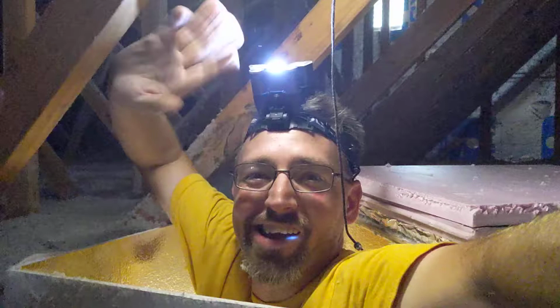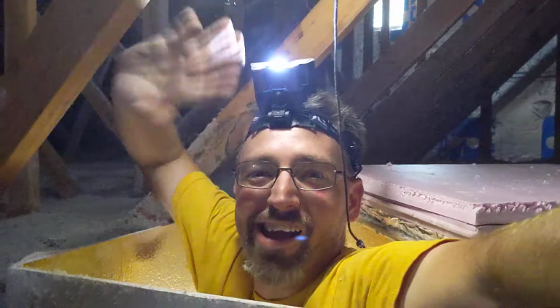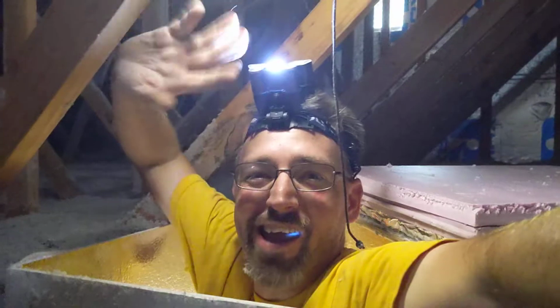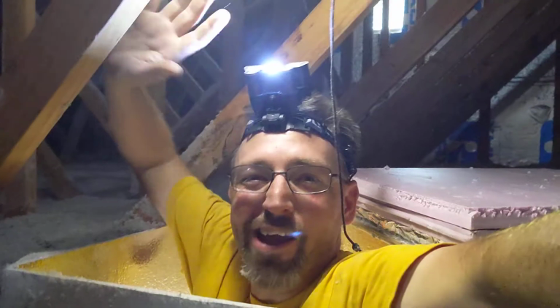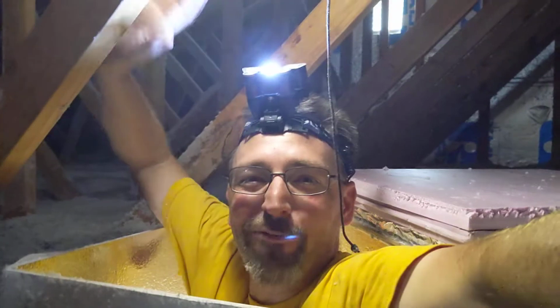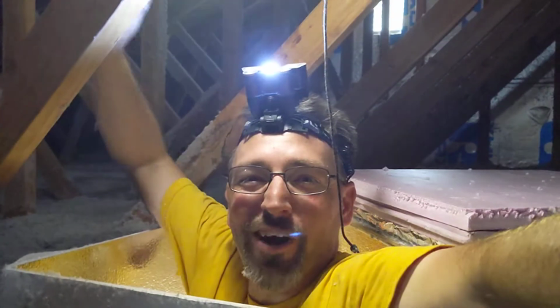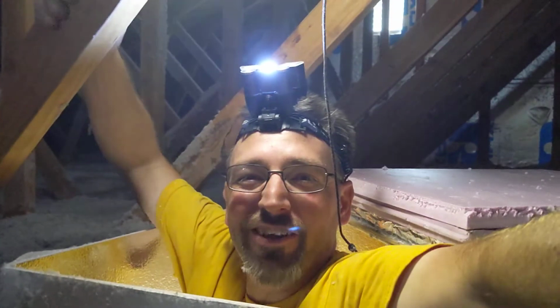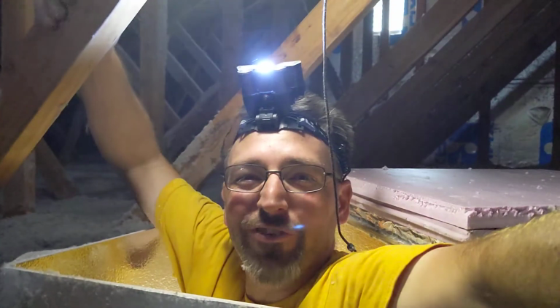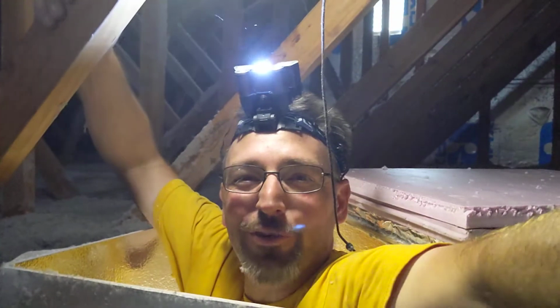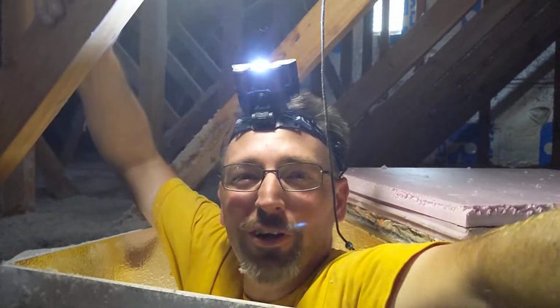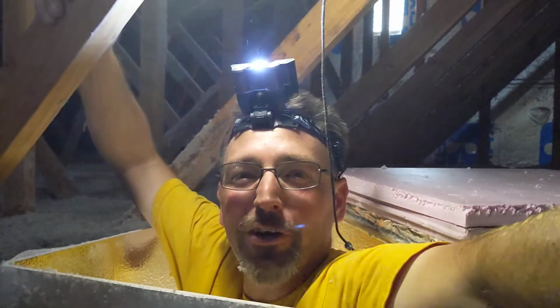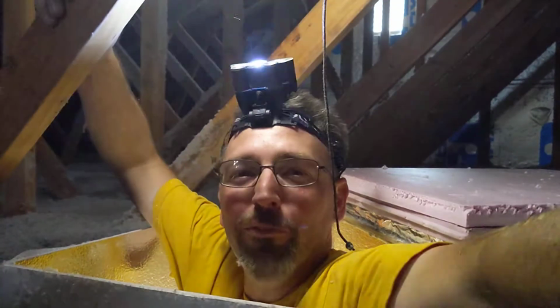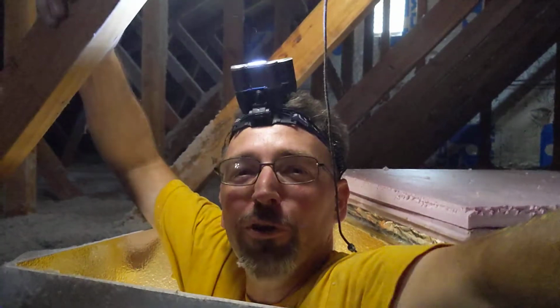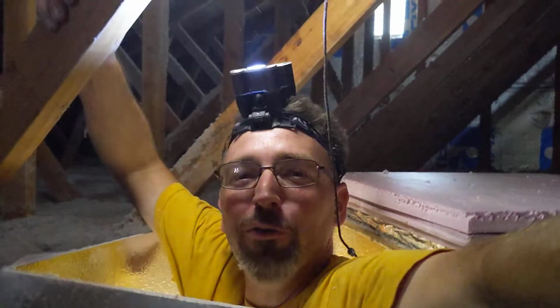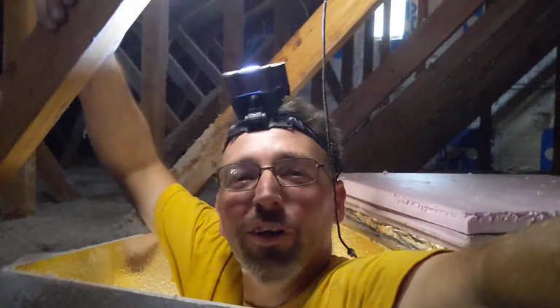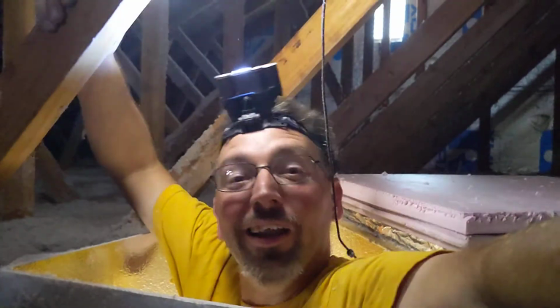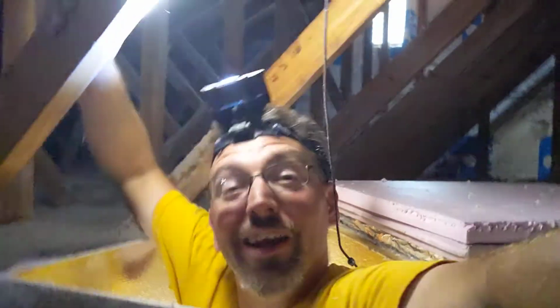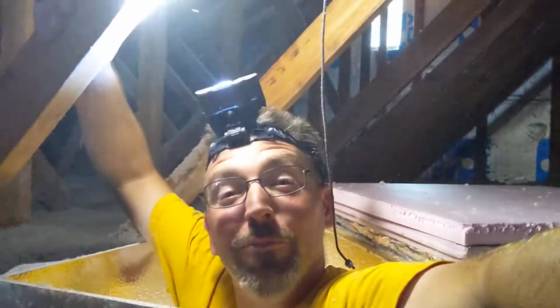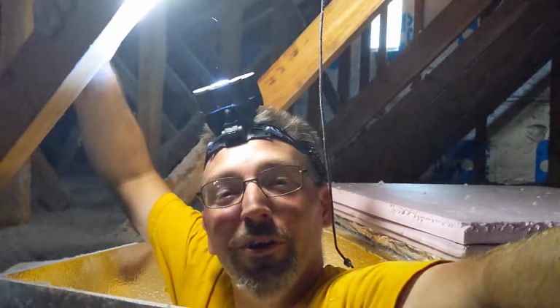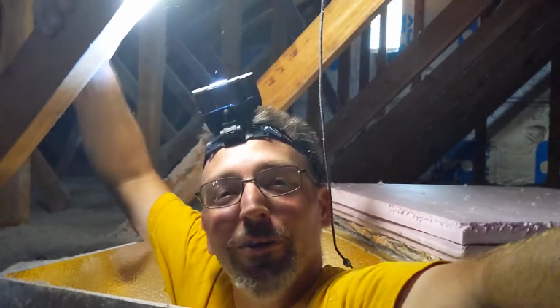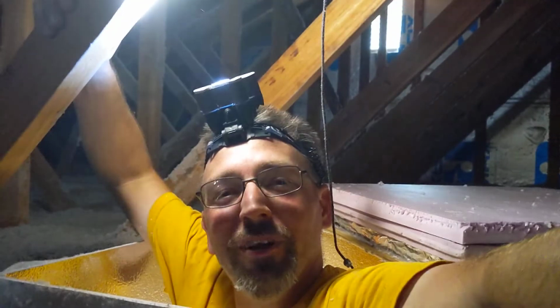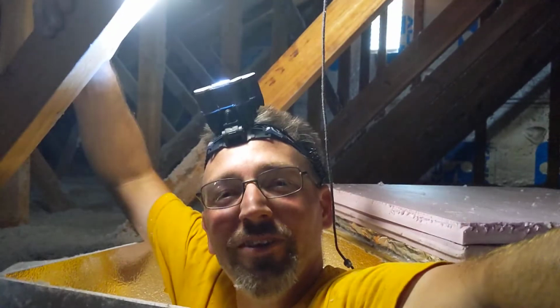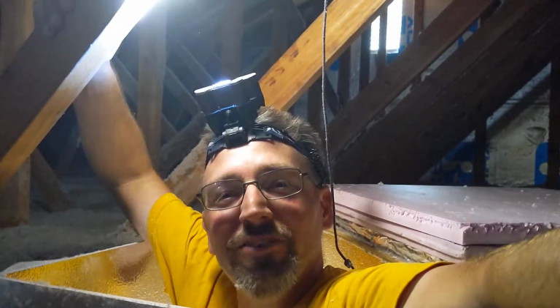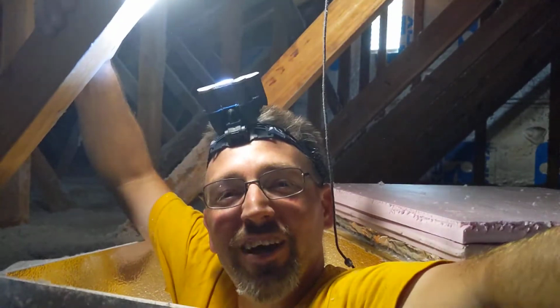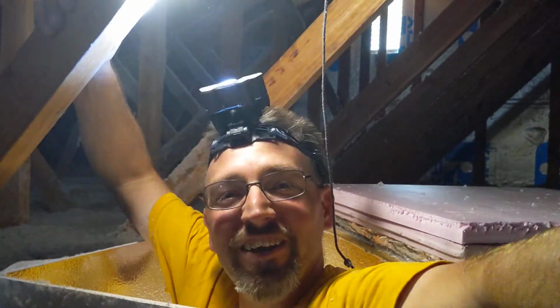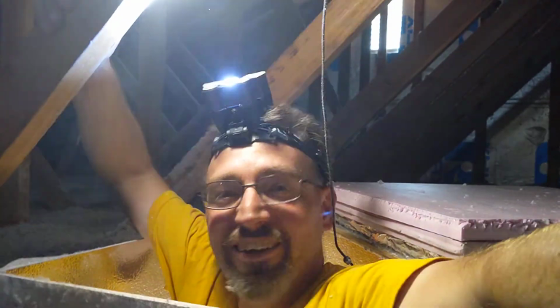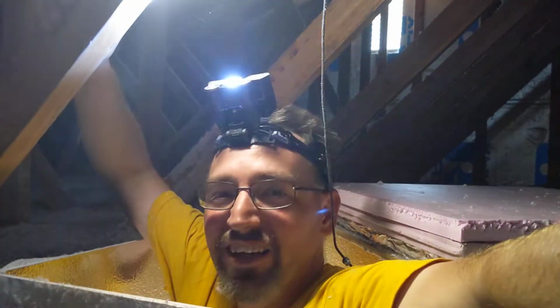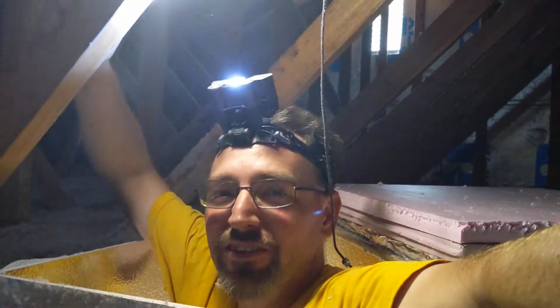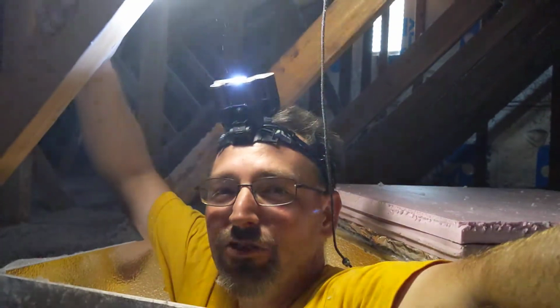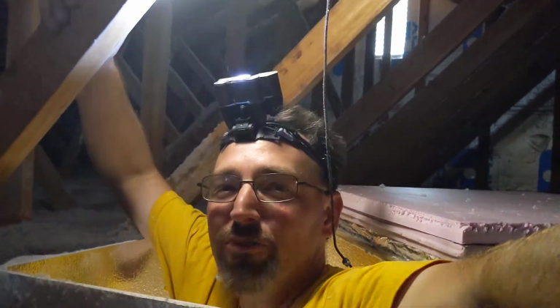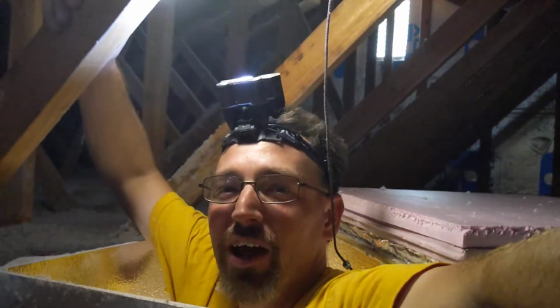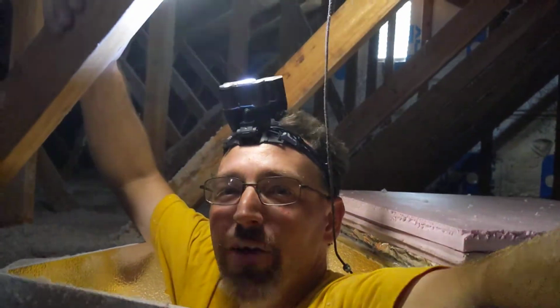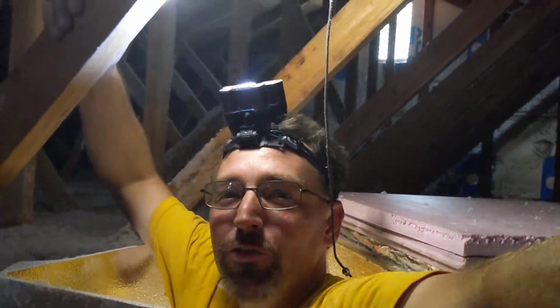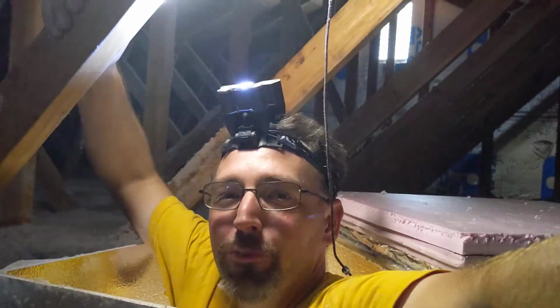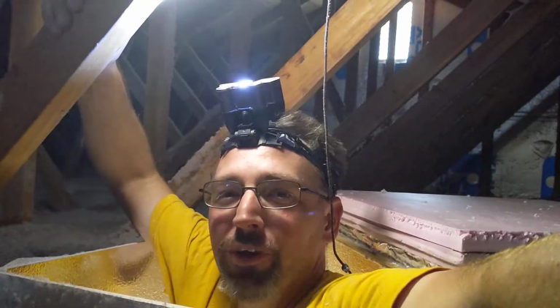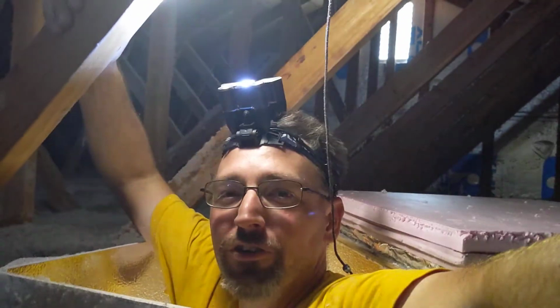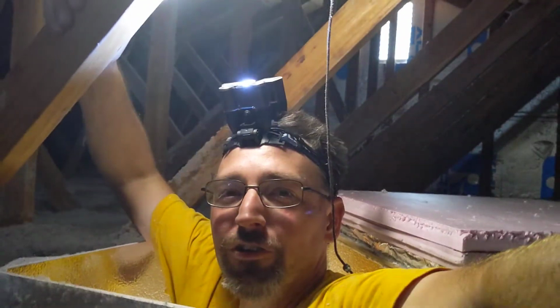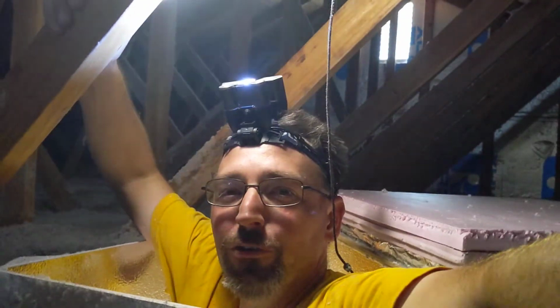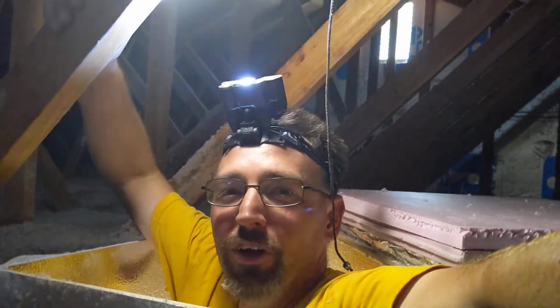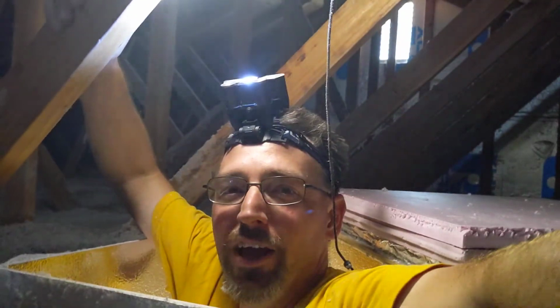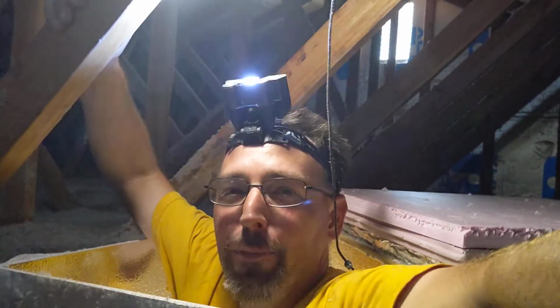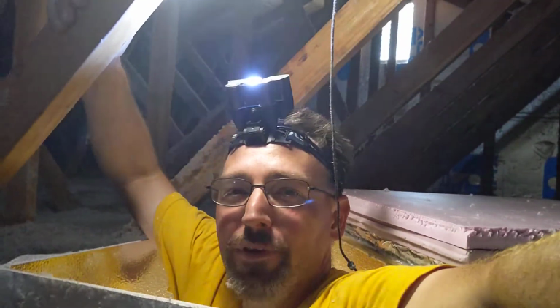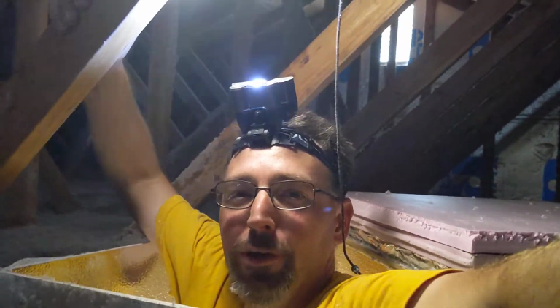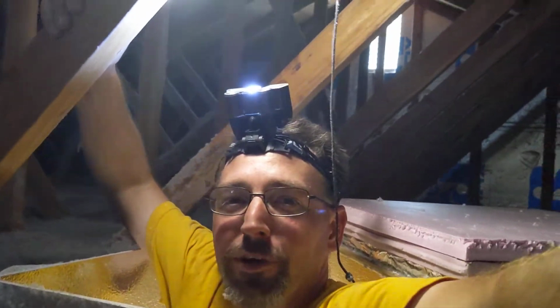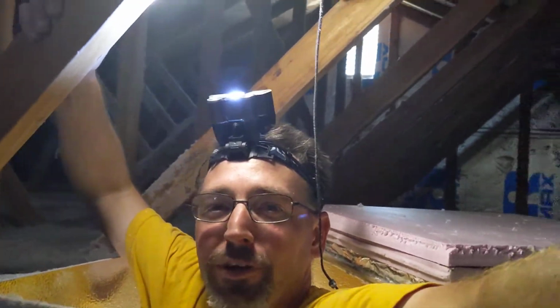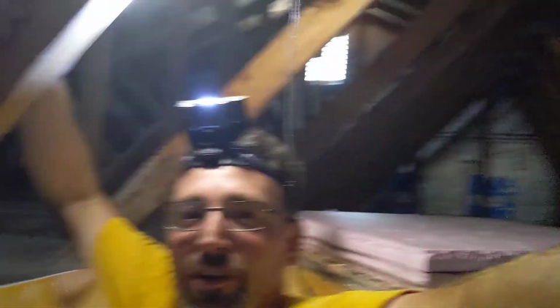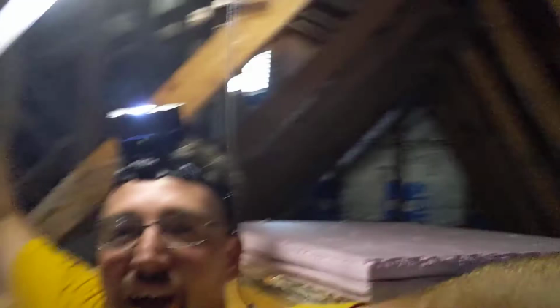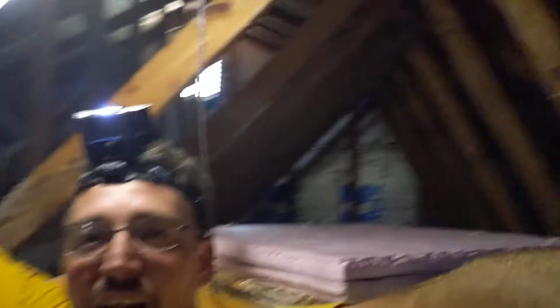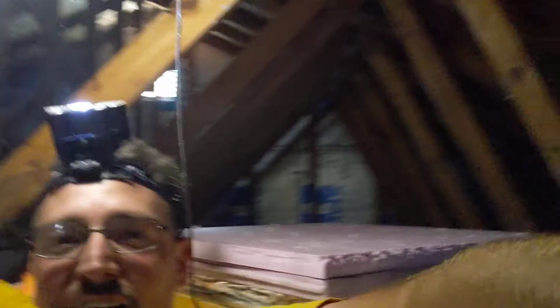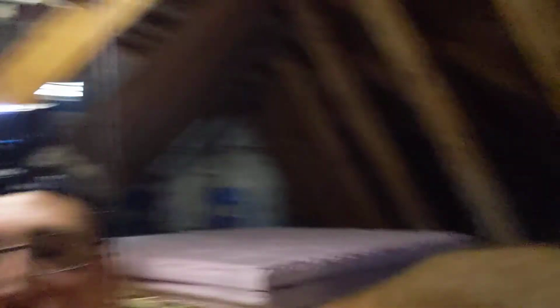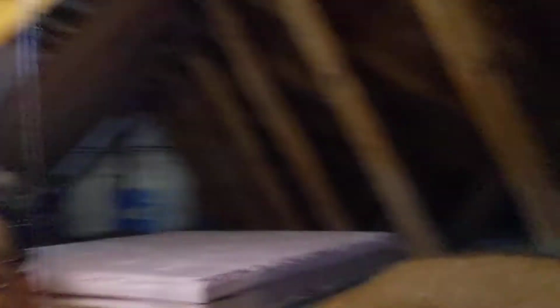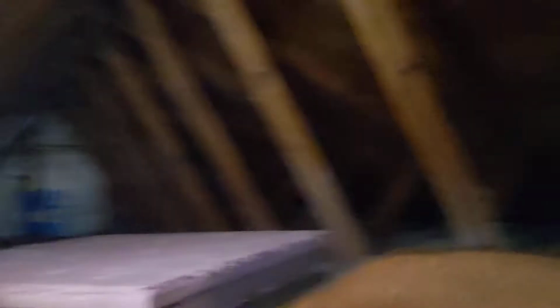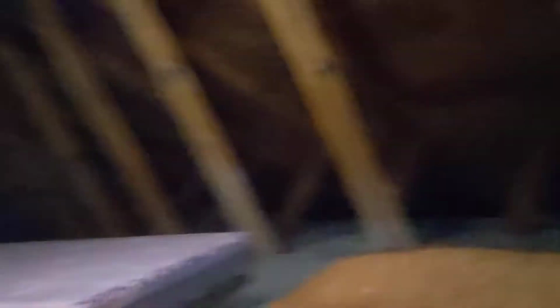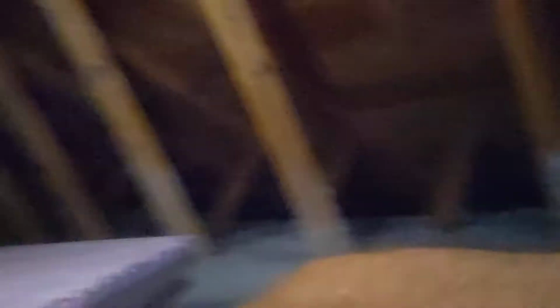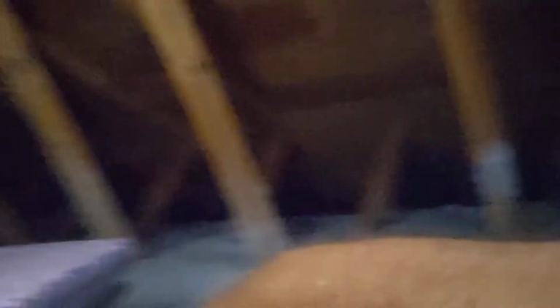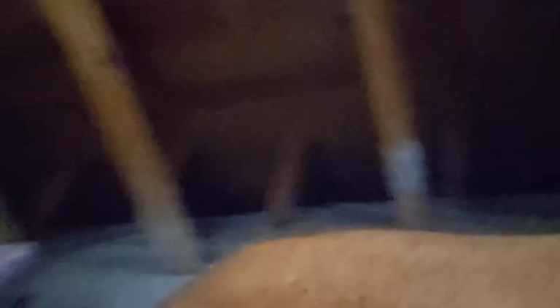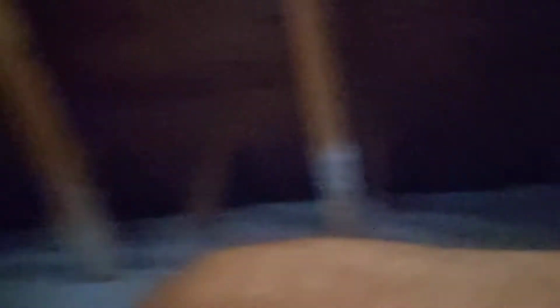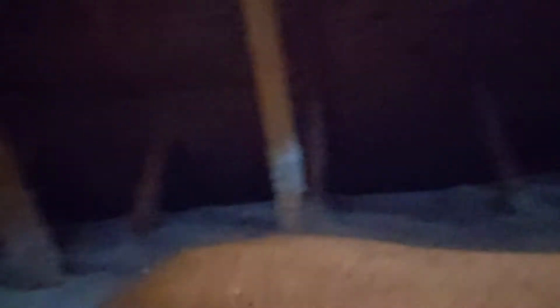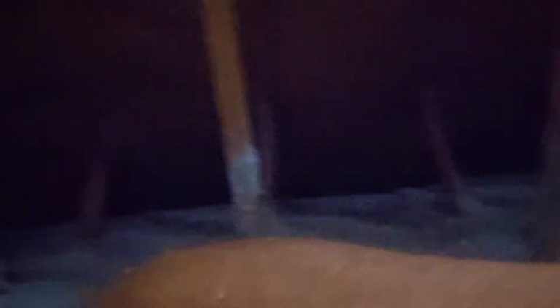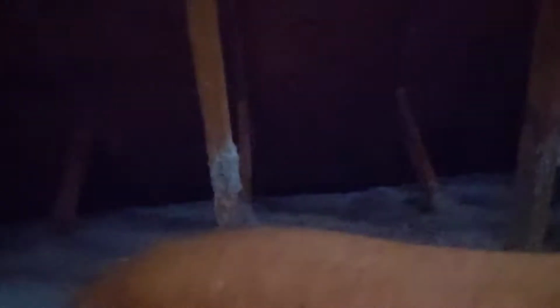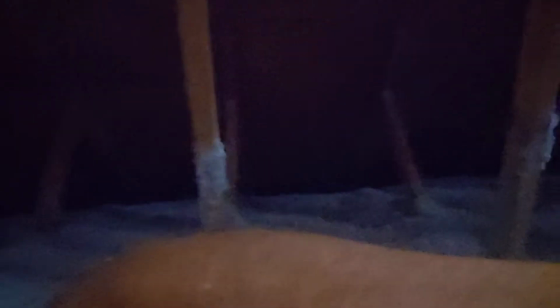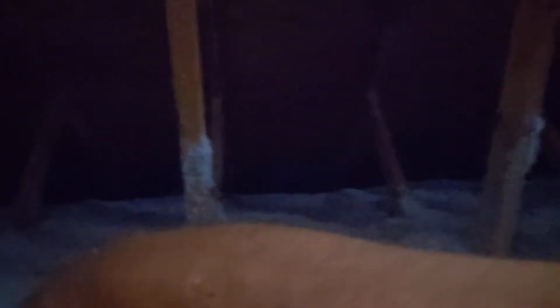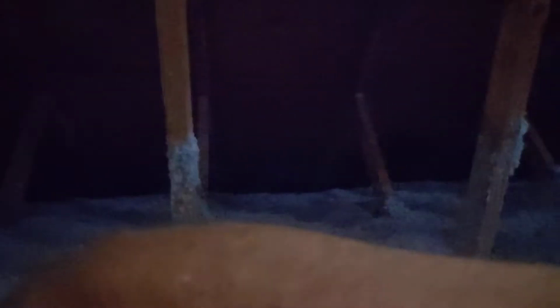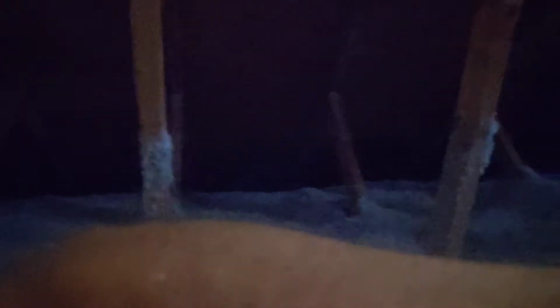Hey friends, Drew here in beautiful Lannenberg, Pennsylvania, giving you some after pictures of what happened up here in the attic after we finished blowing in the insulation.